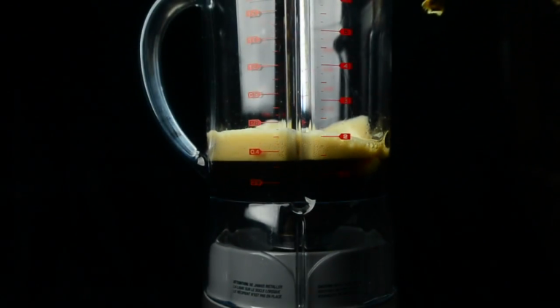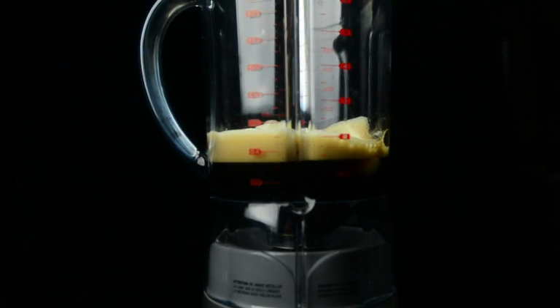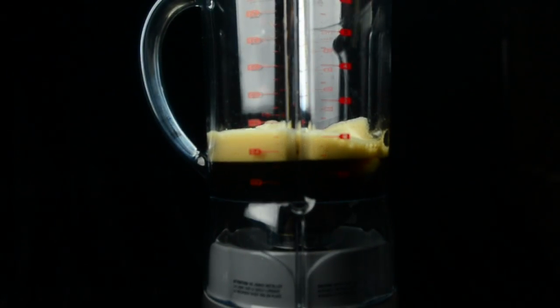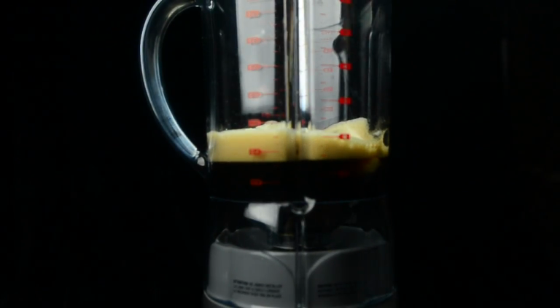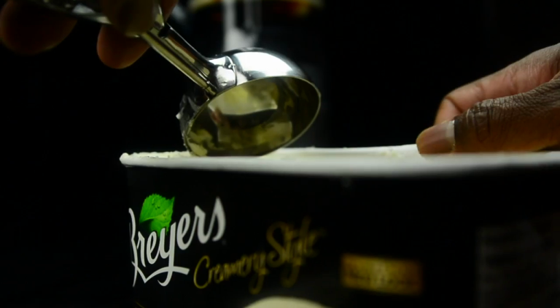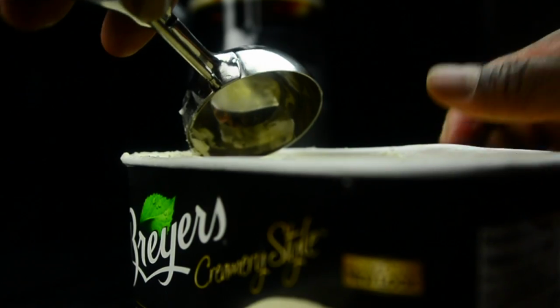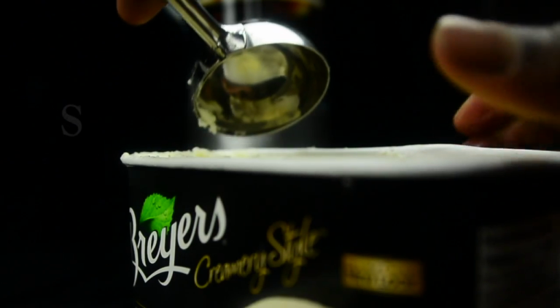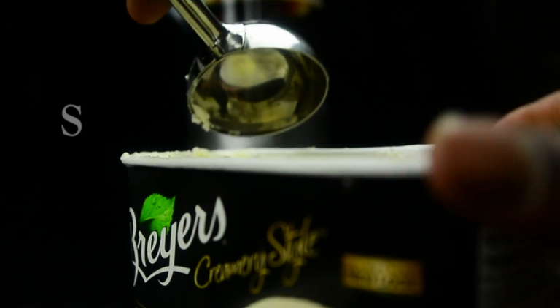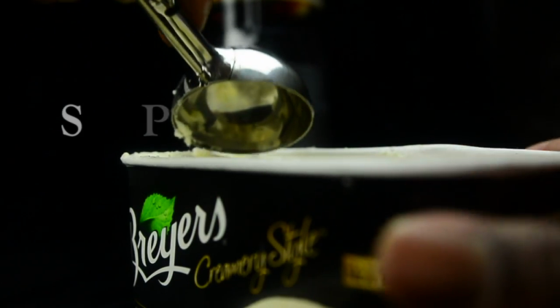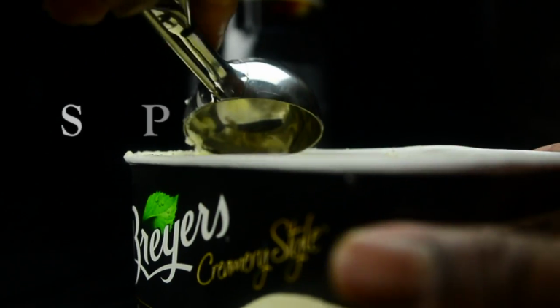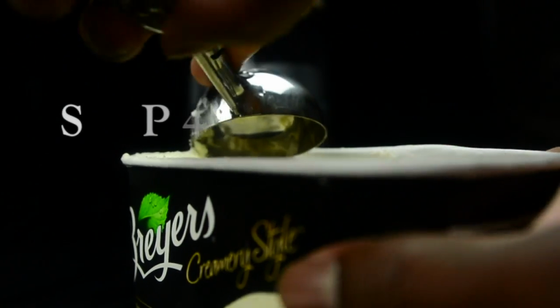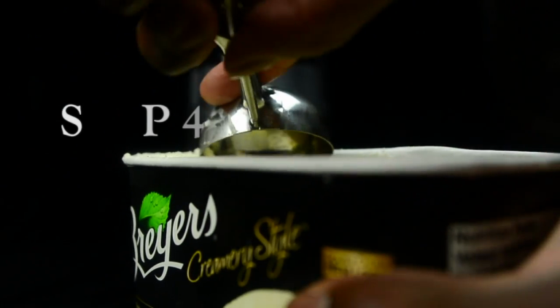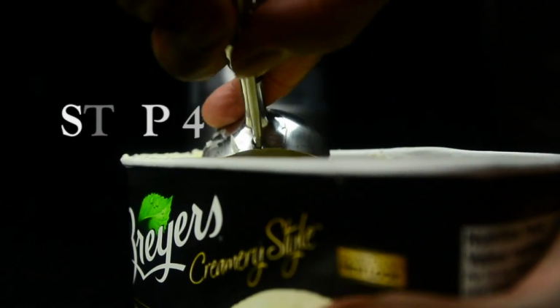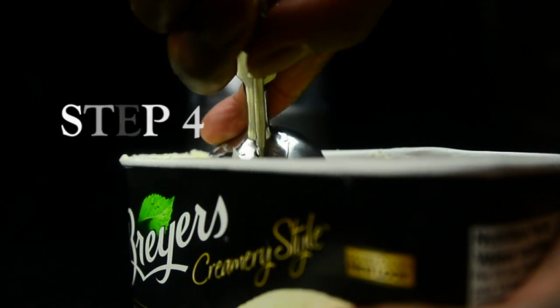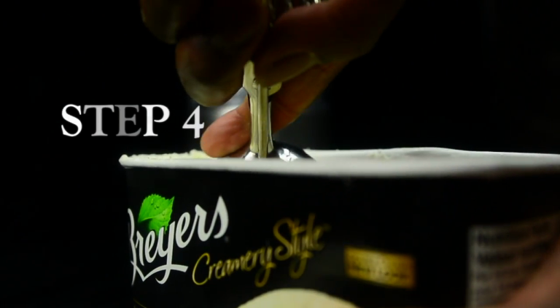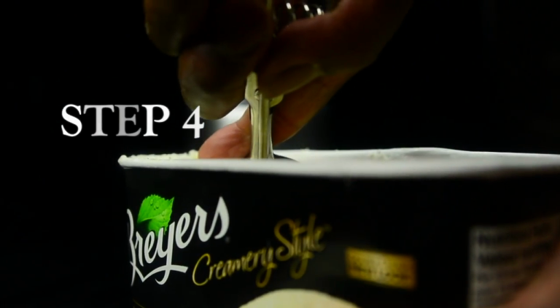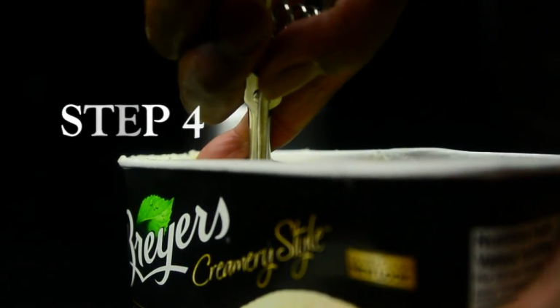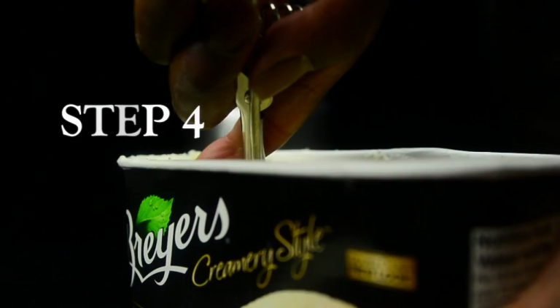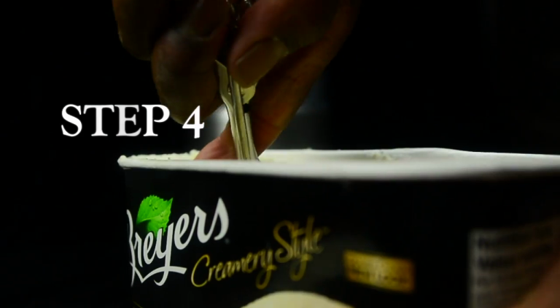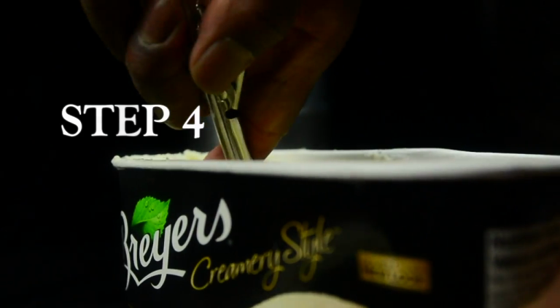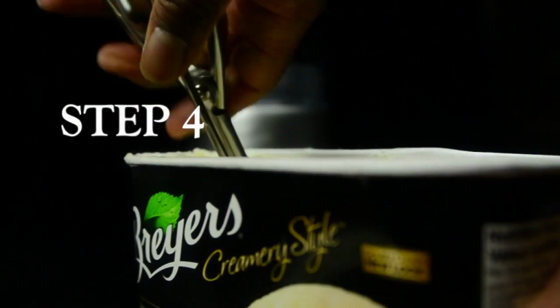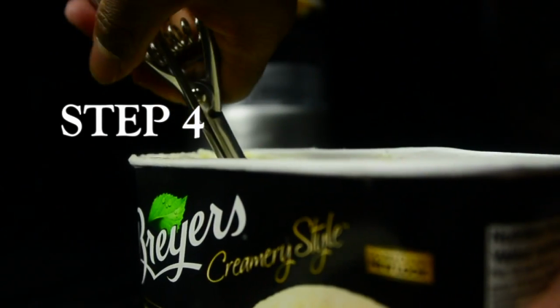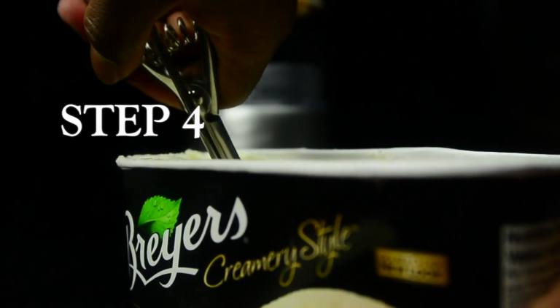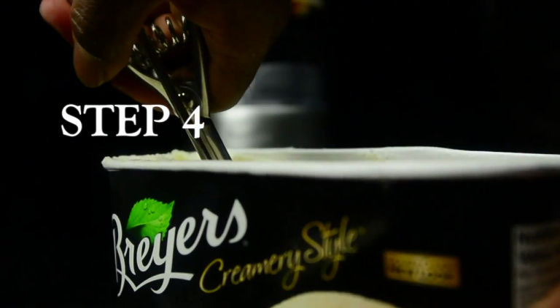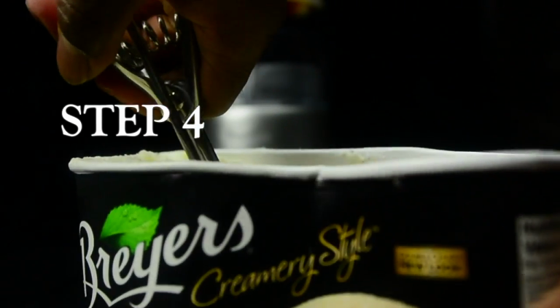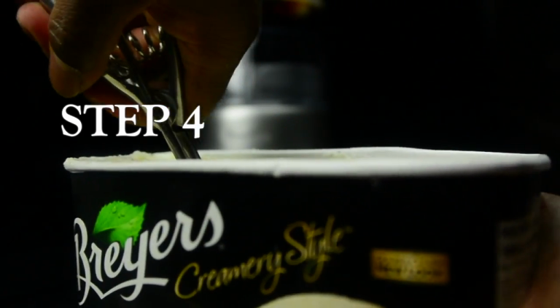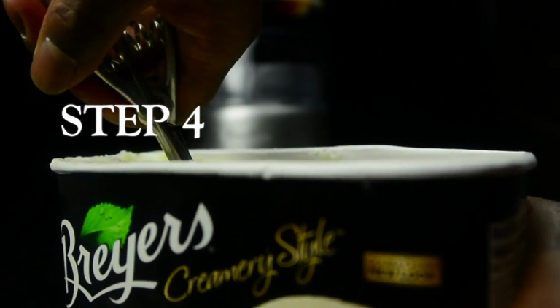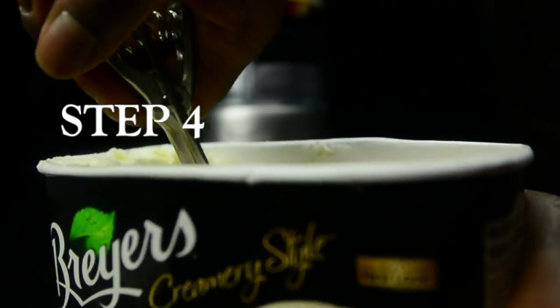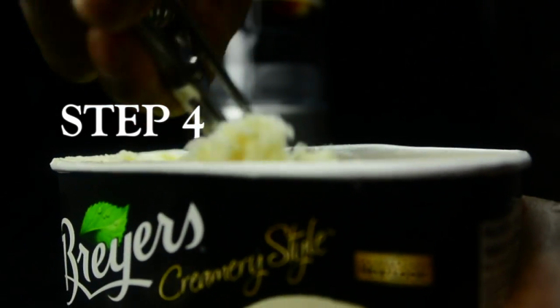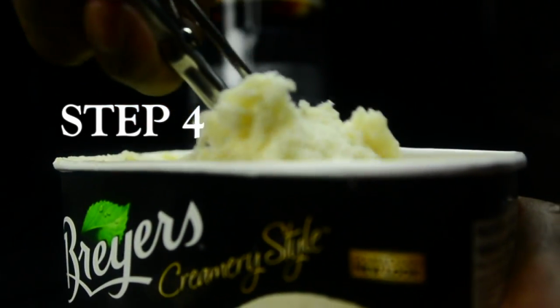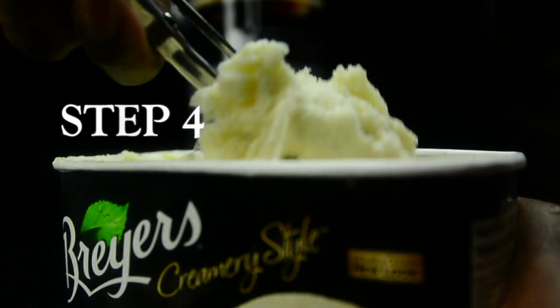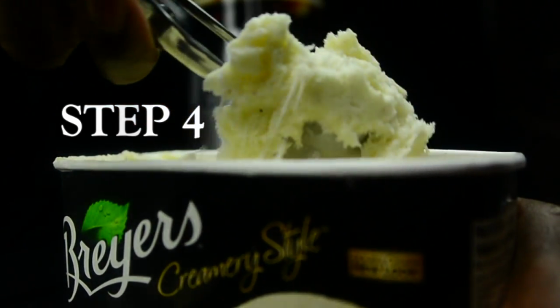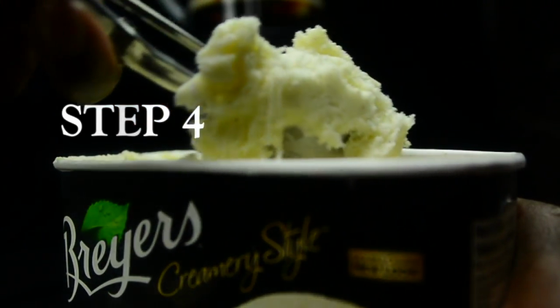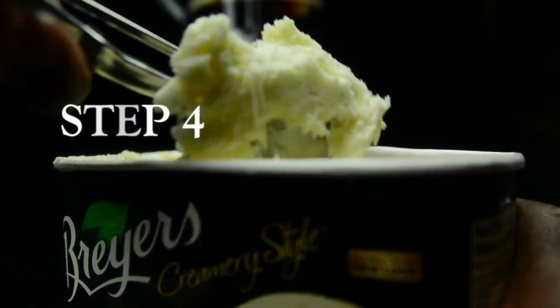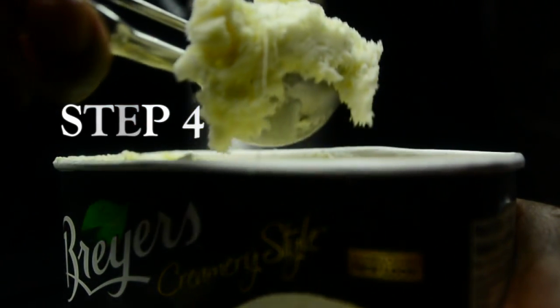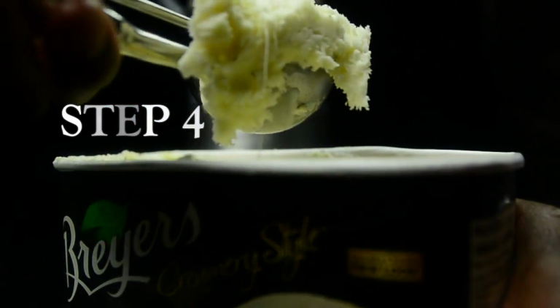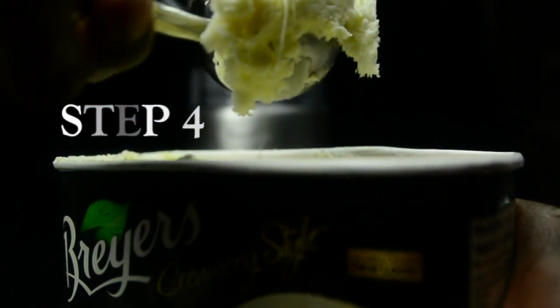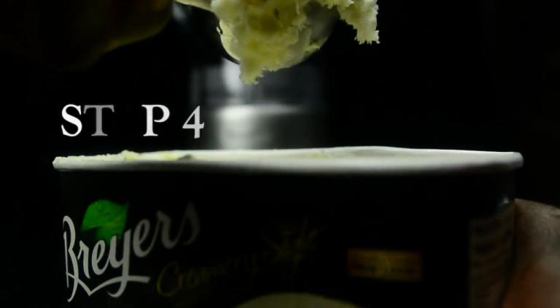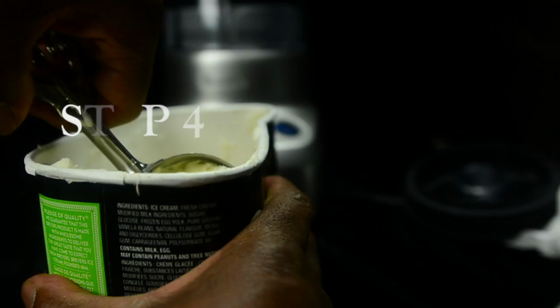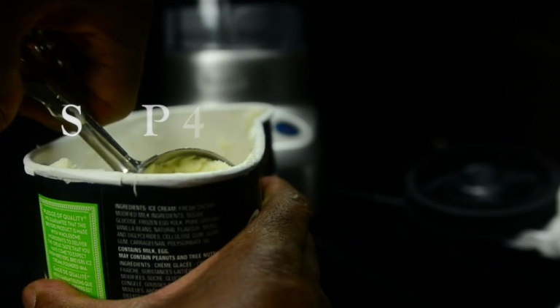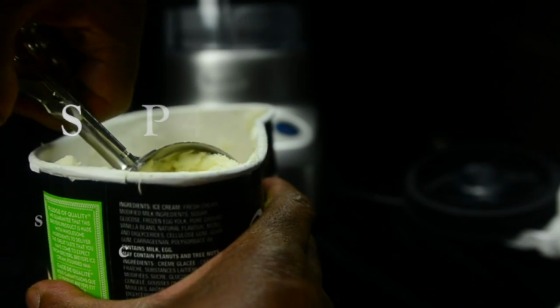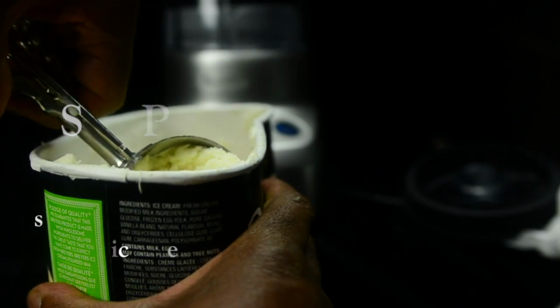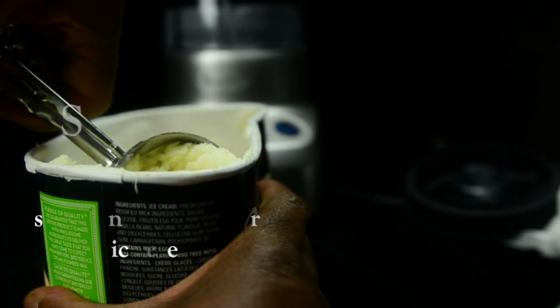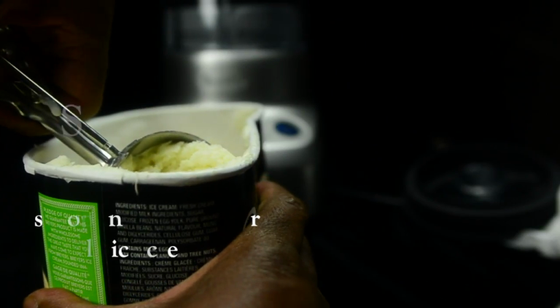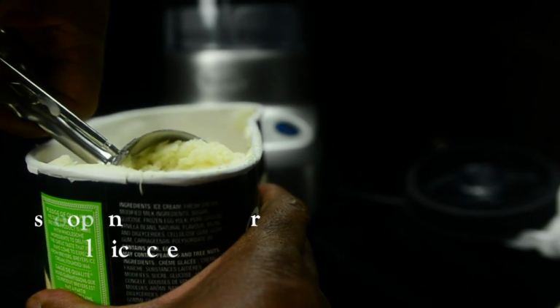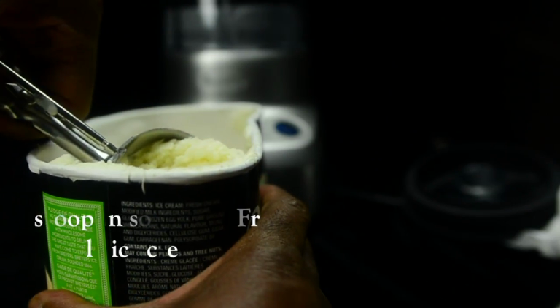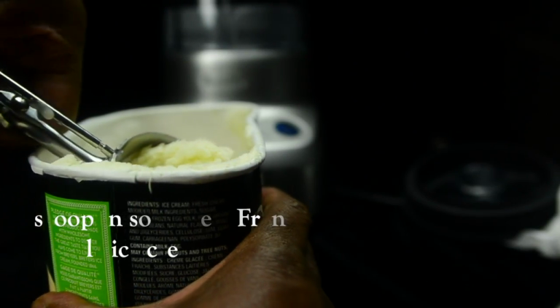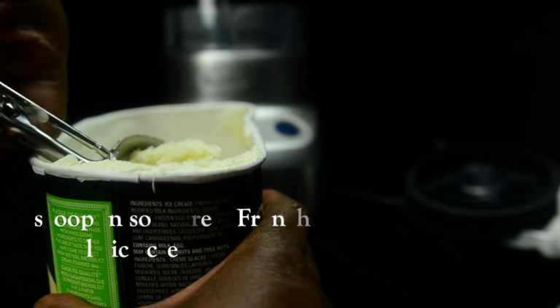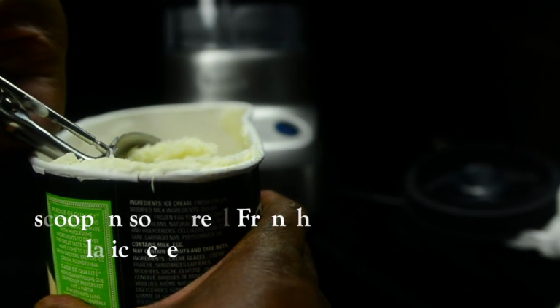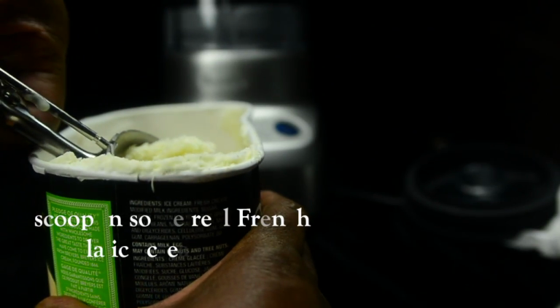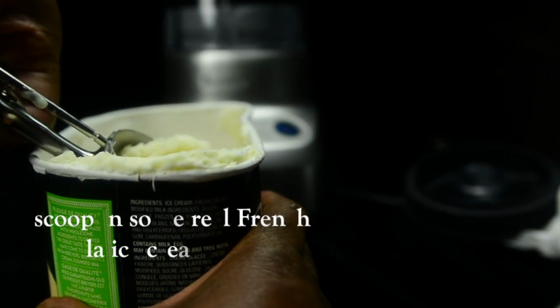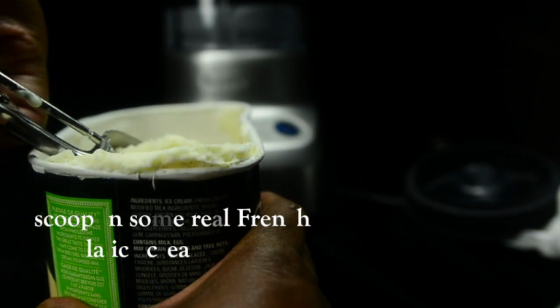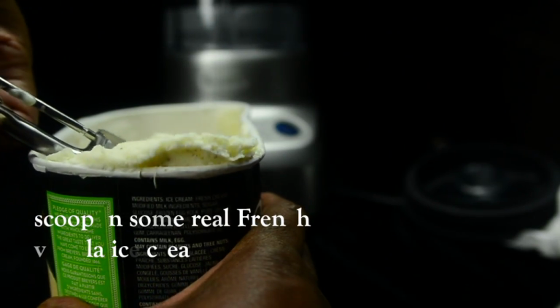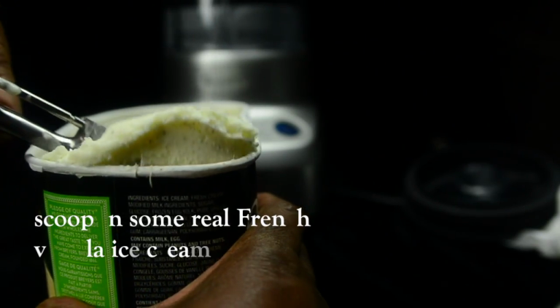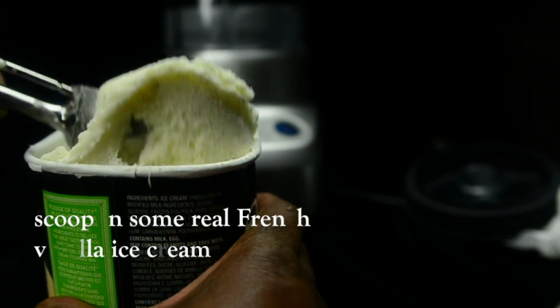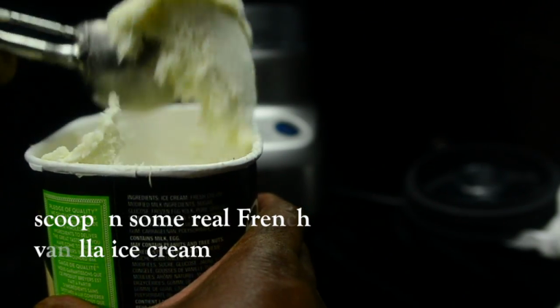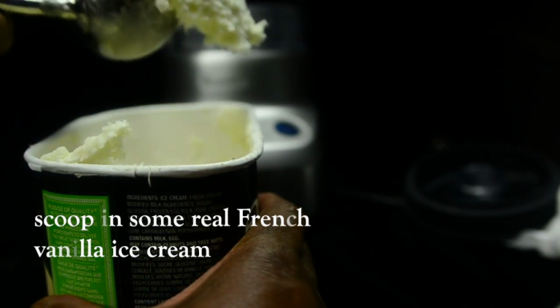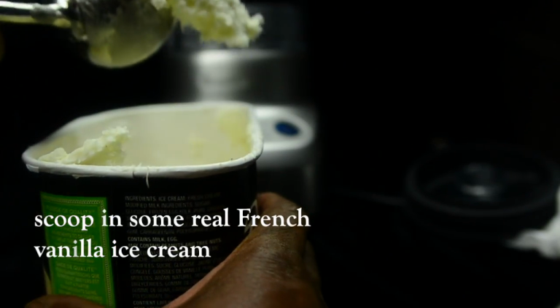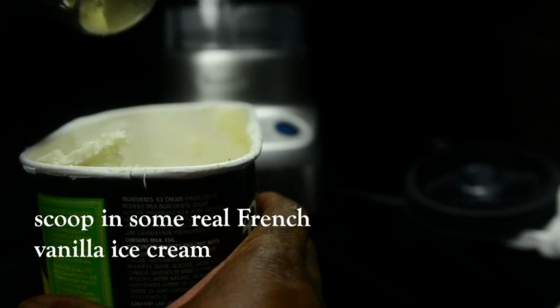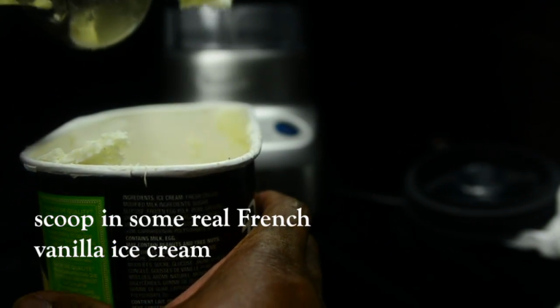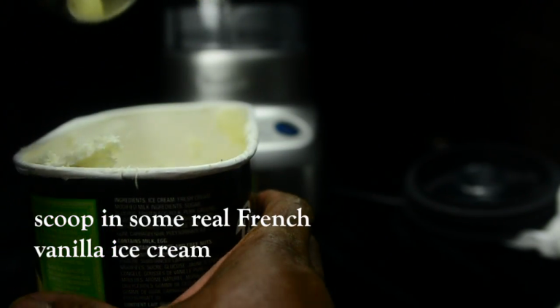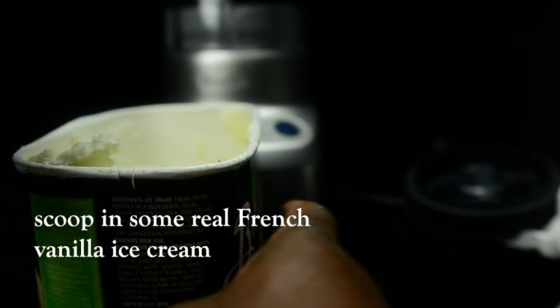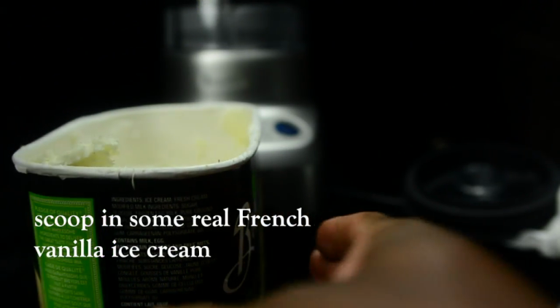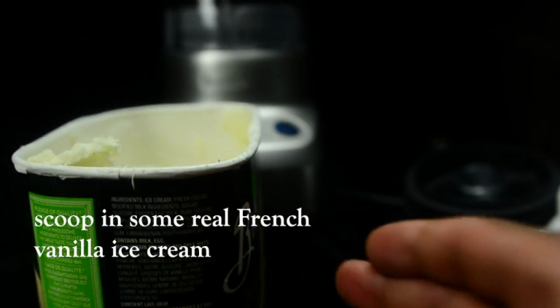Step four: Scoop in some real french vanilla ice cream.